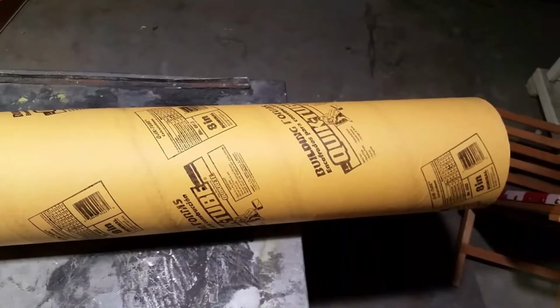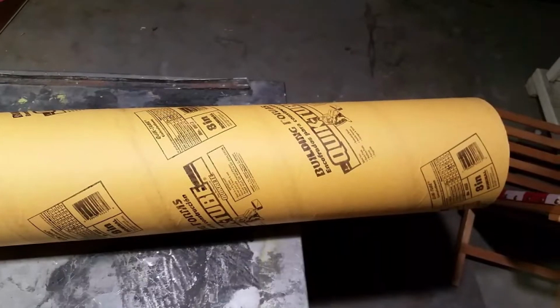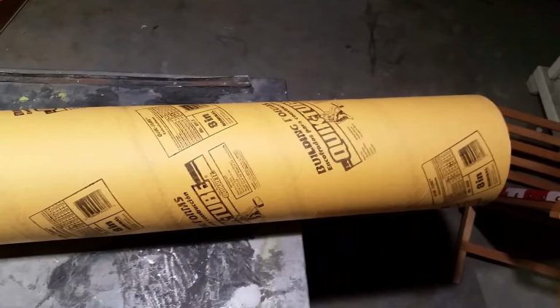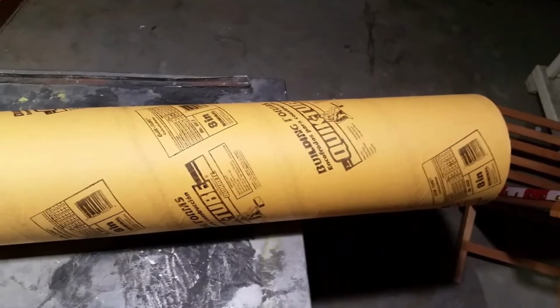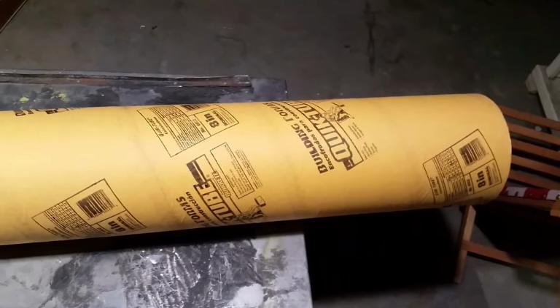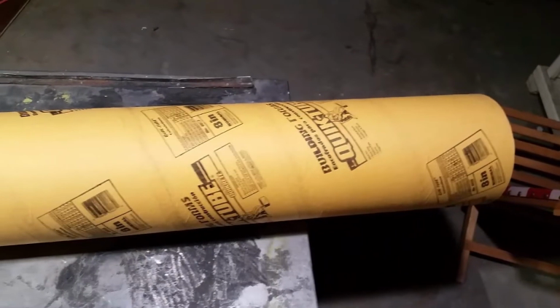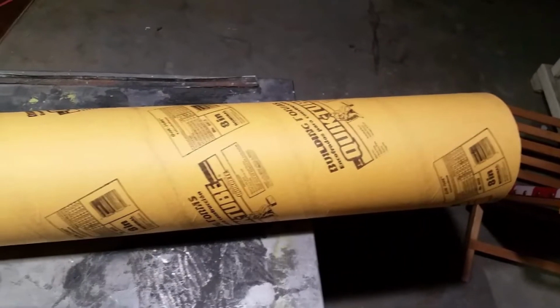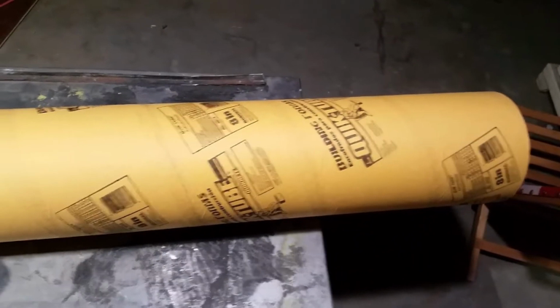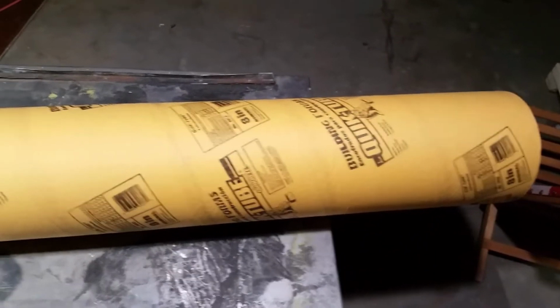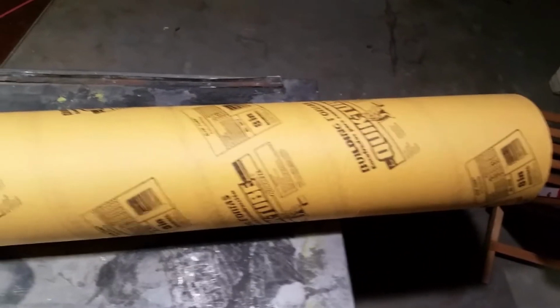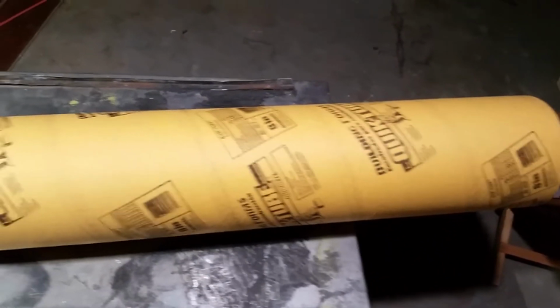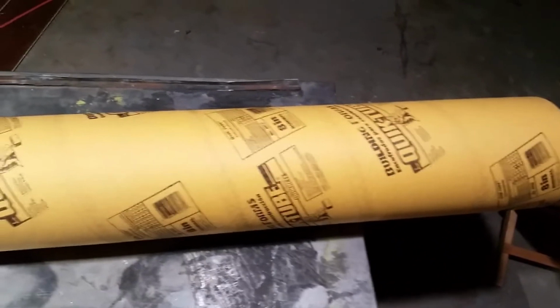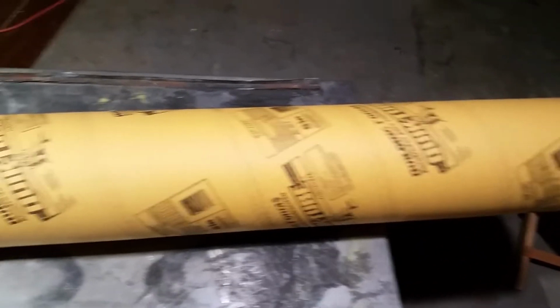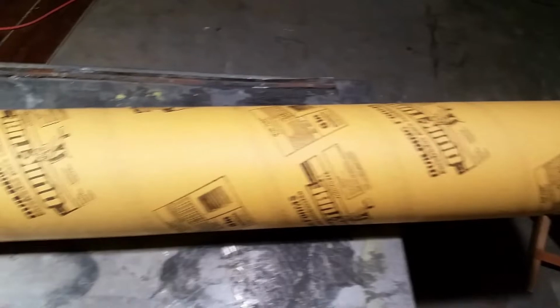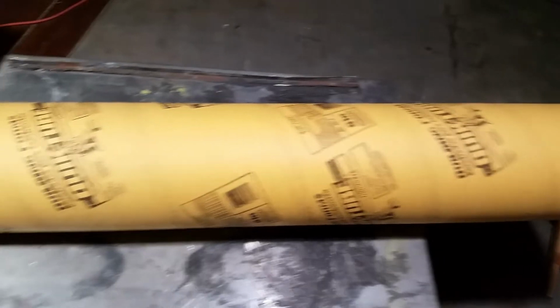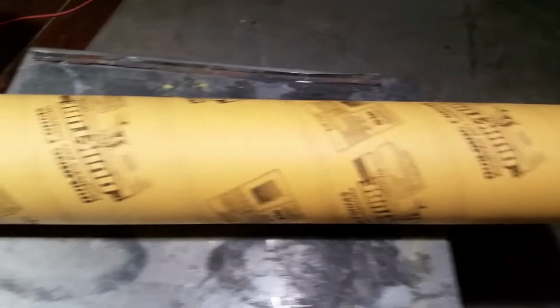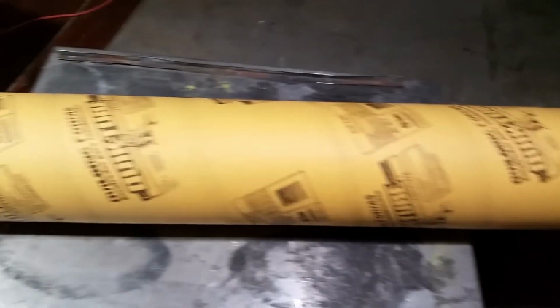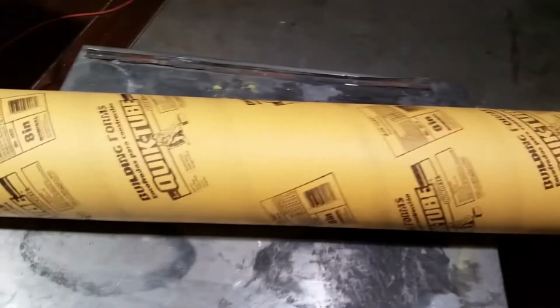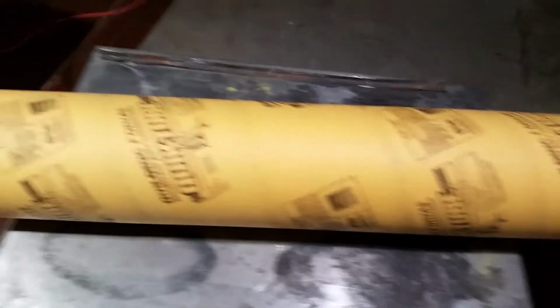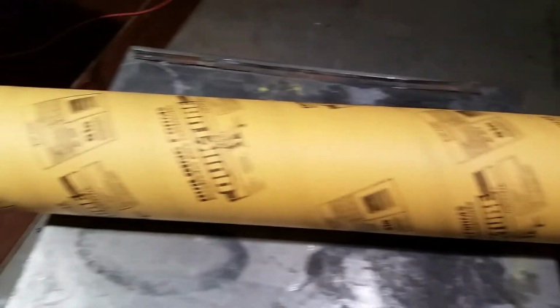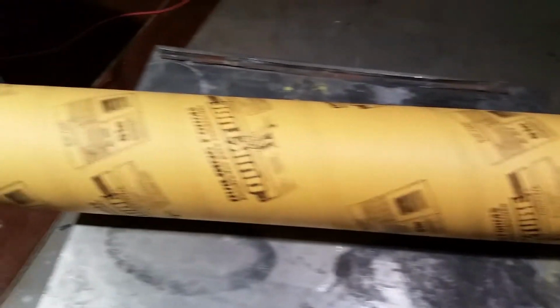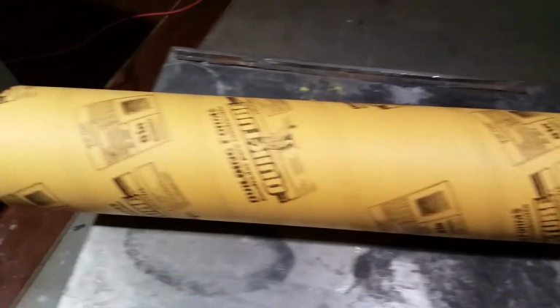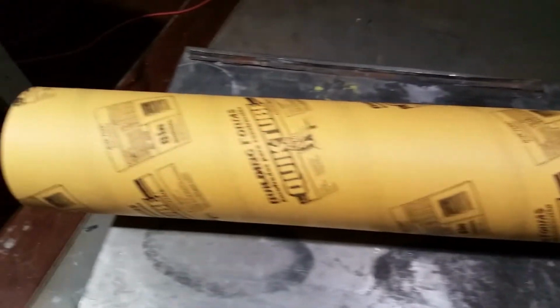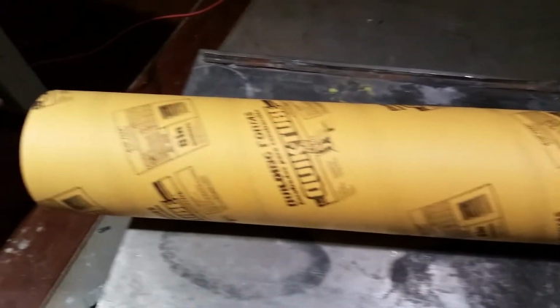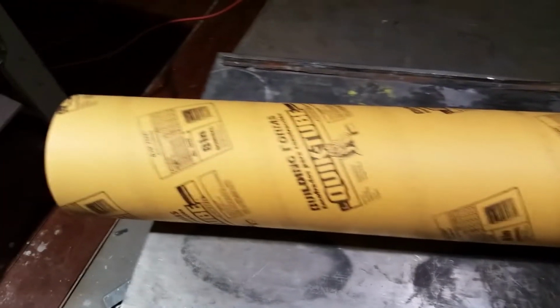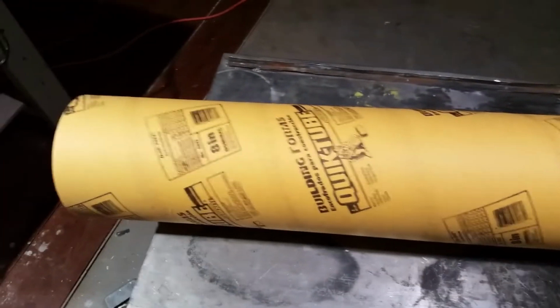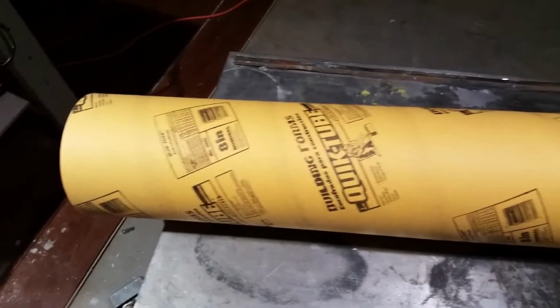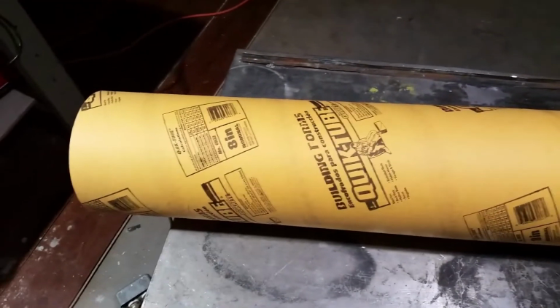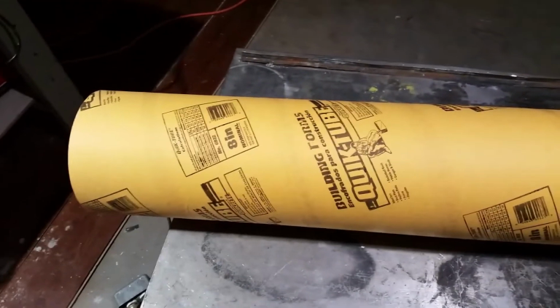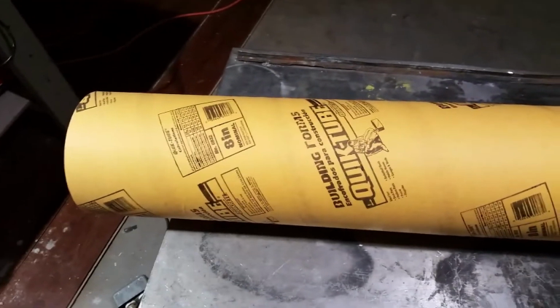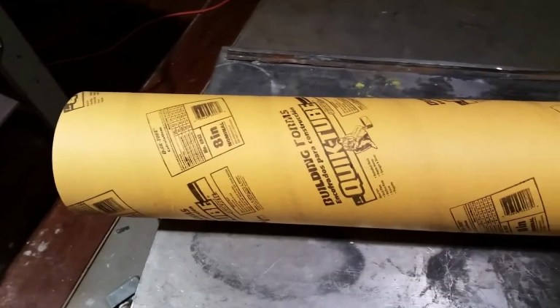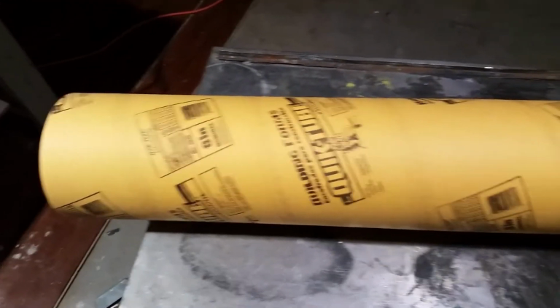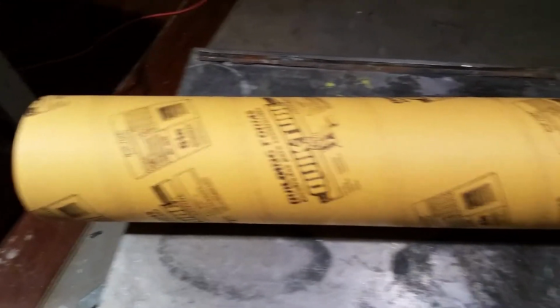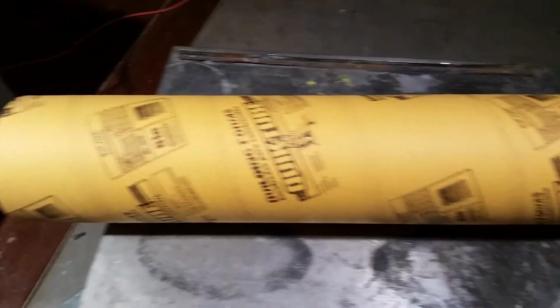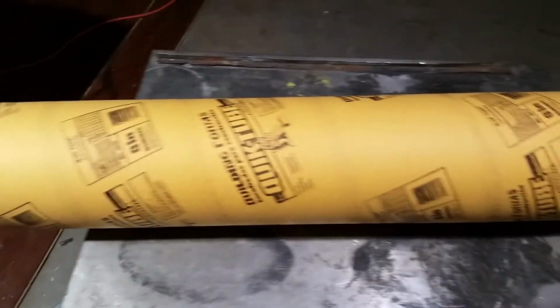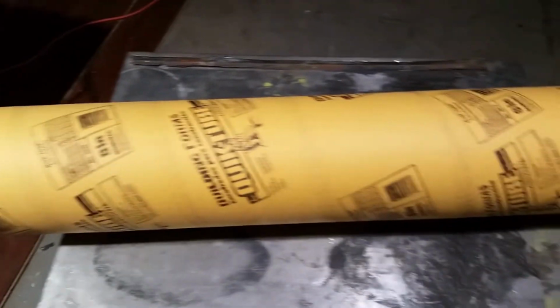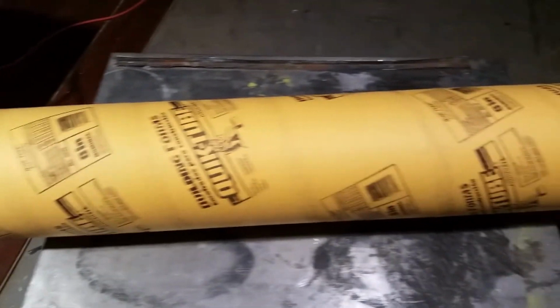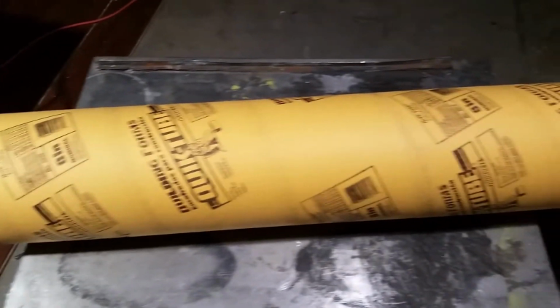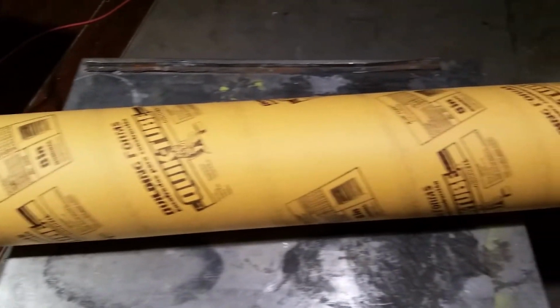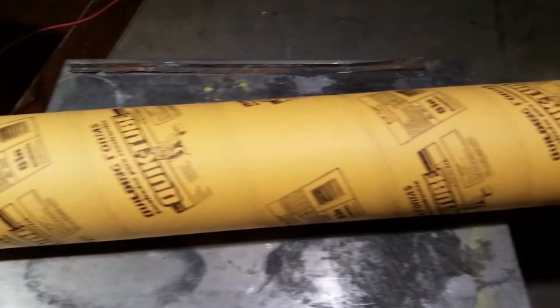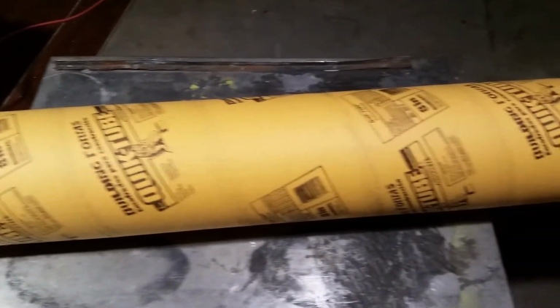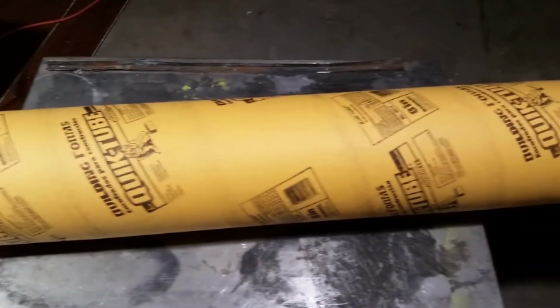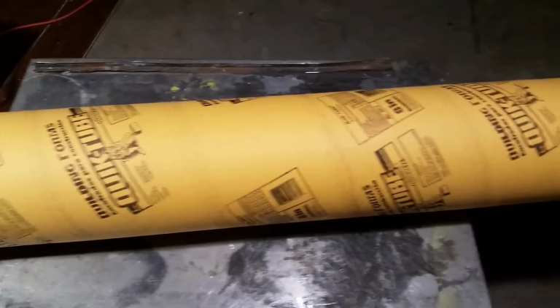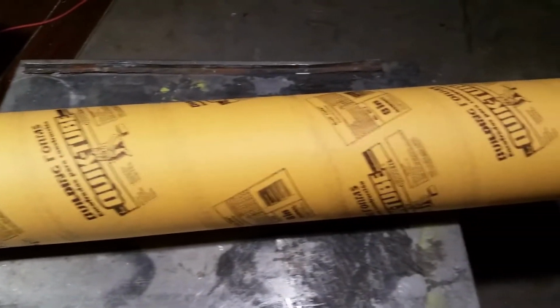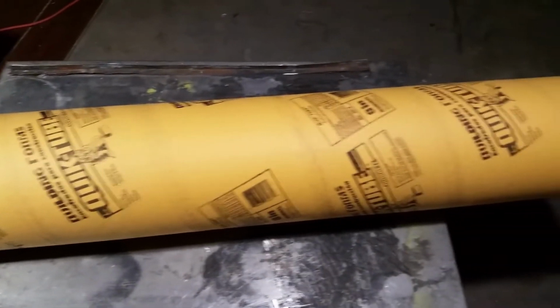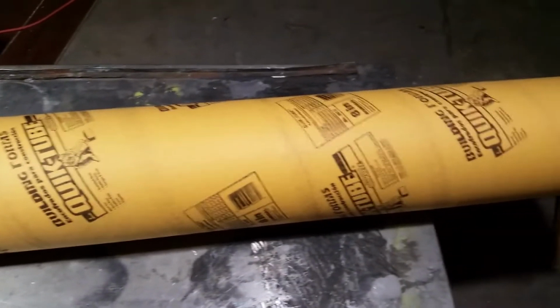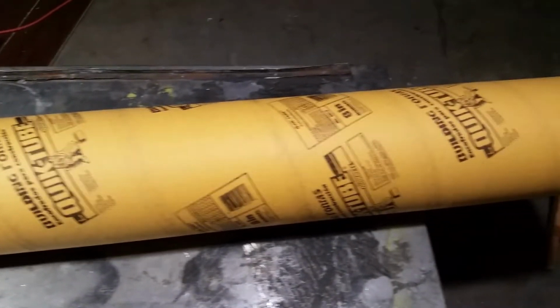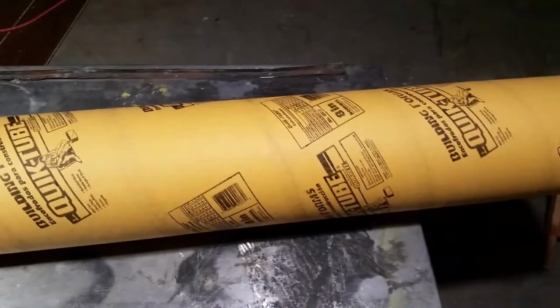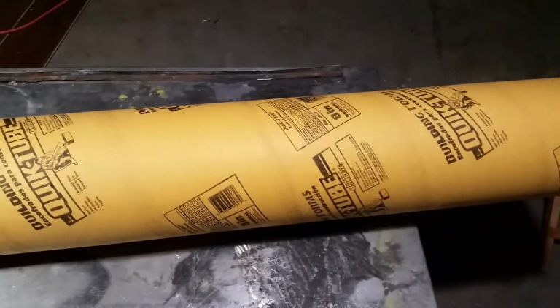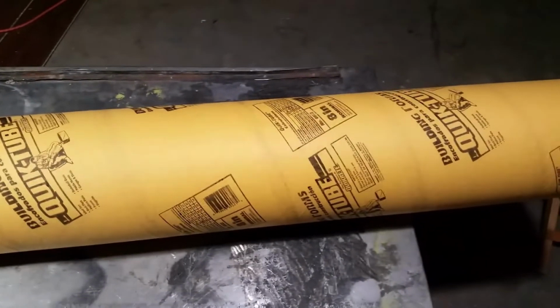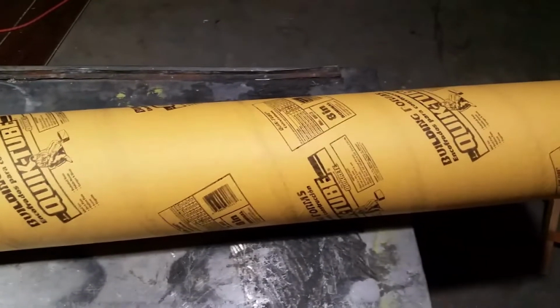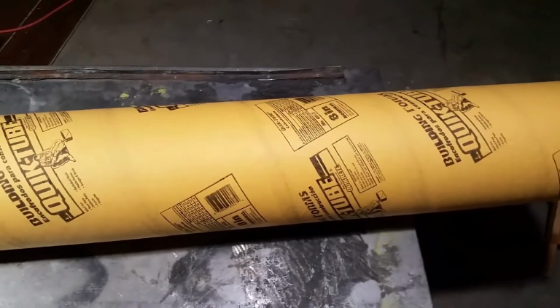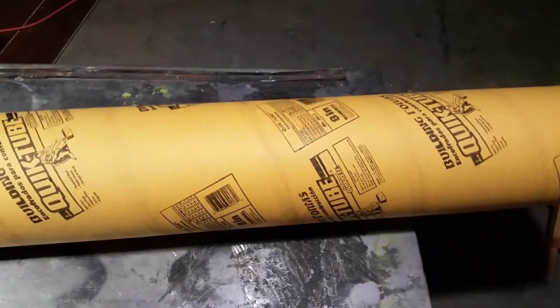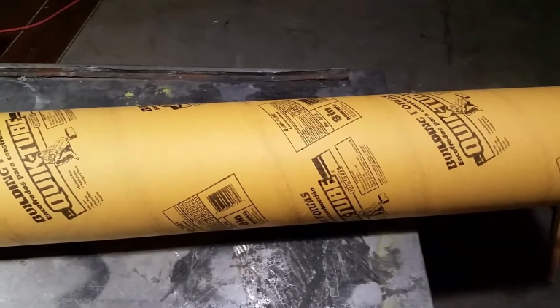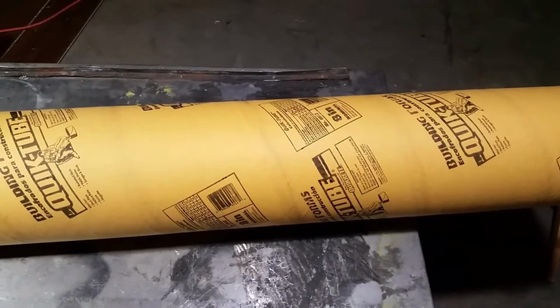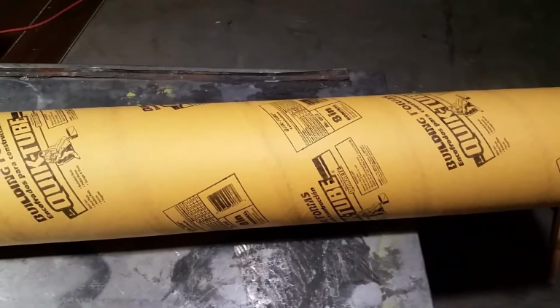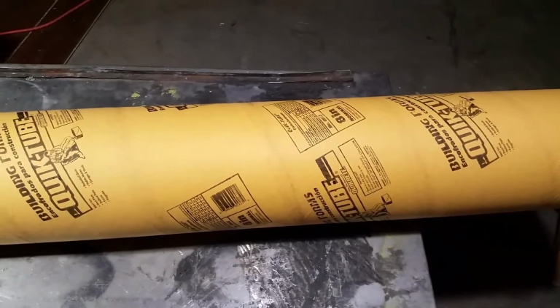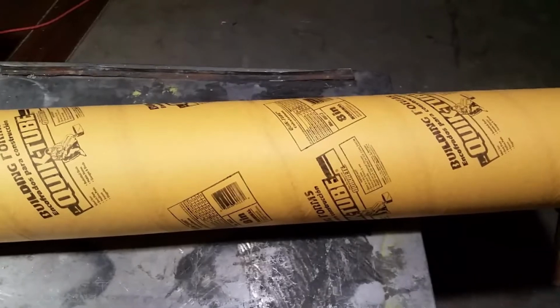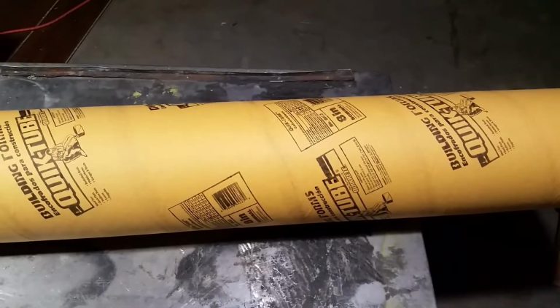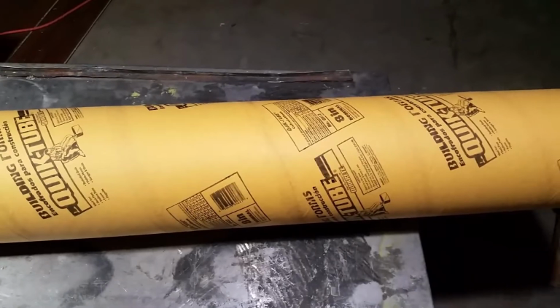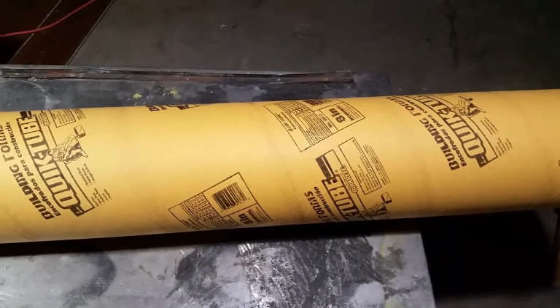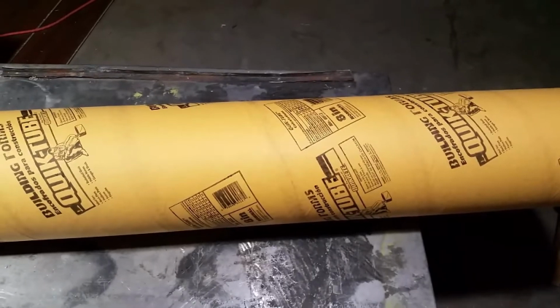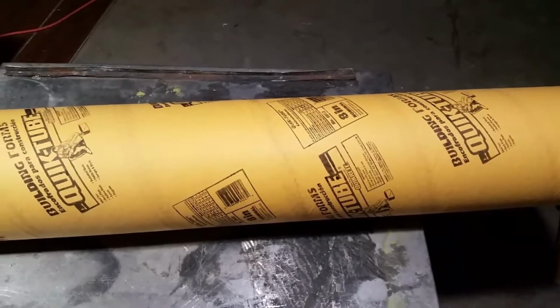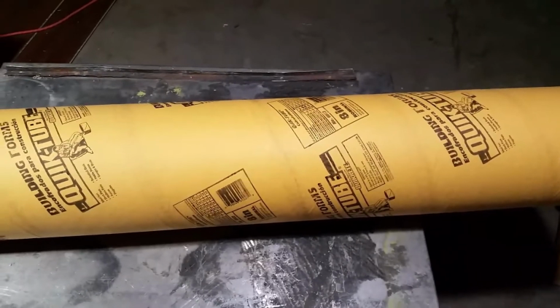Now we need to mark and cut this cardboard form at 21 inches, leaving three inches at the top so we can pull the PVC out of it once it's formed.